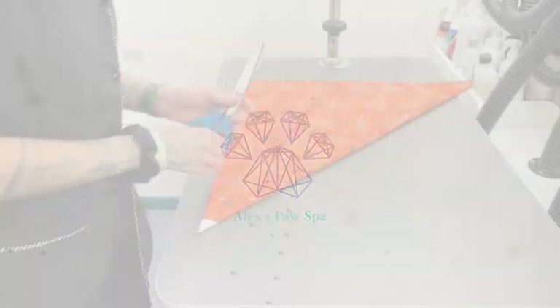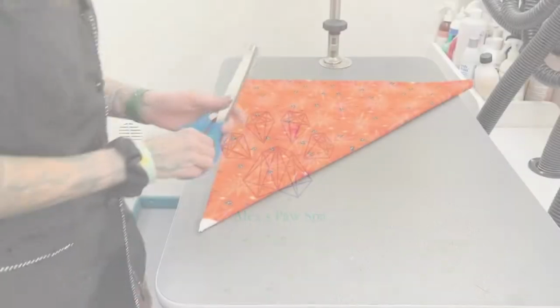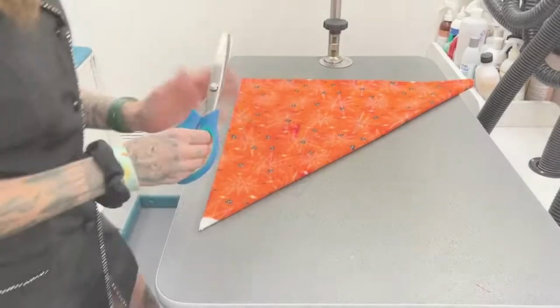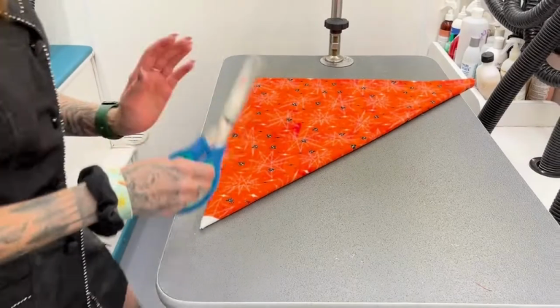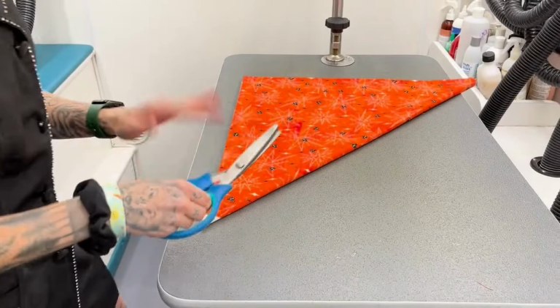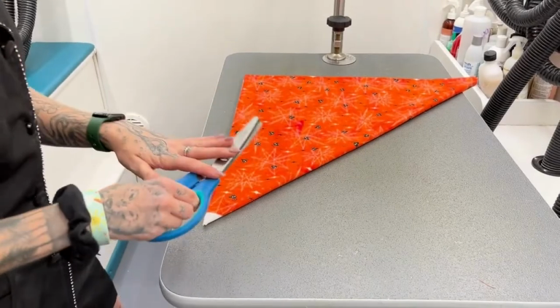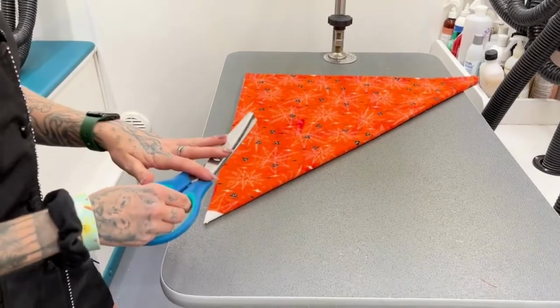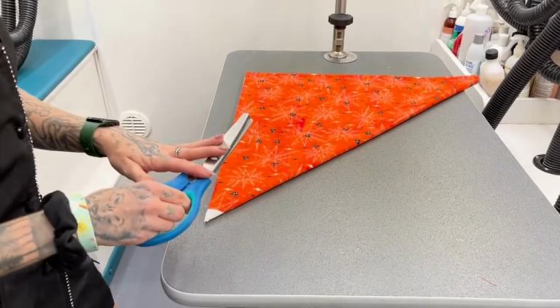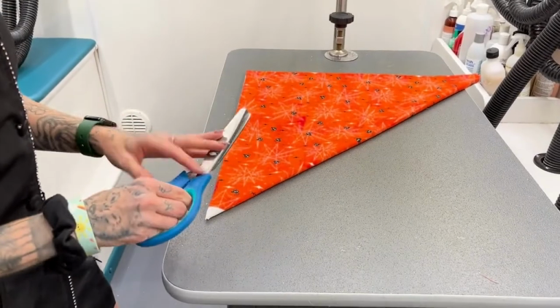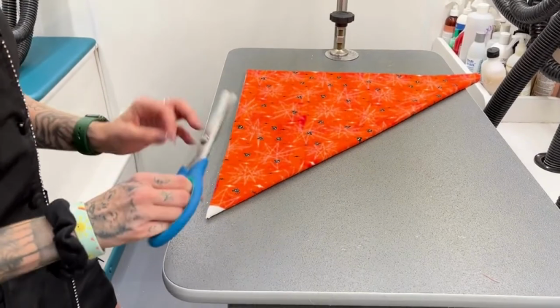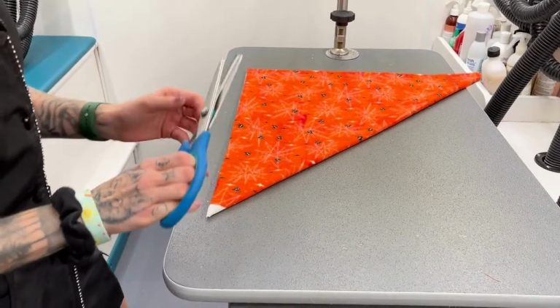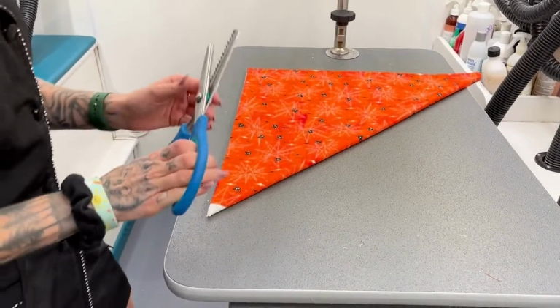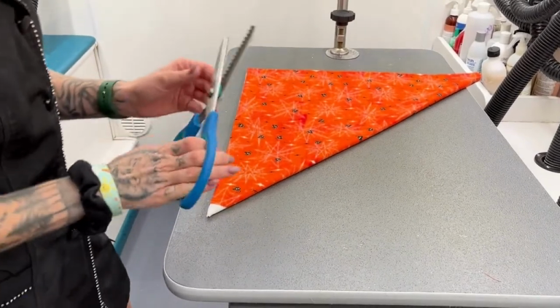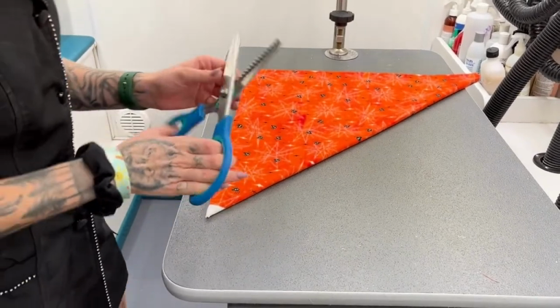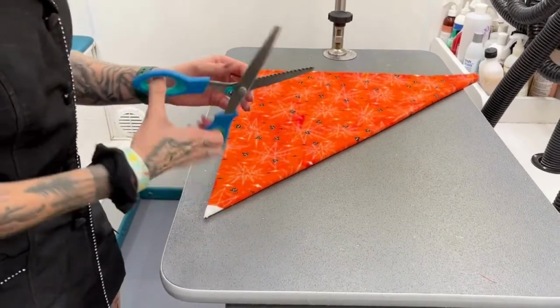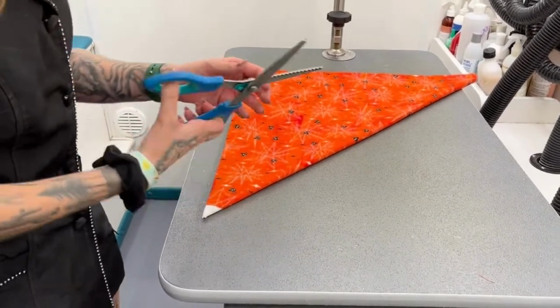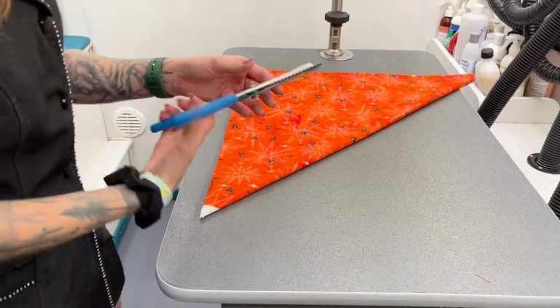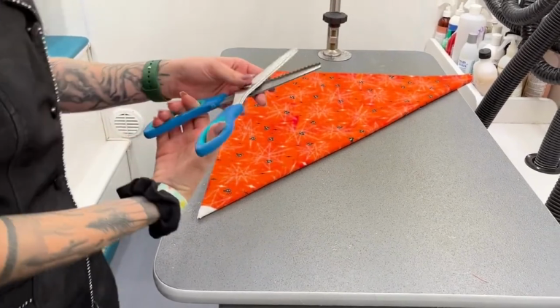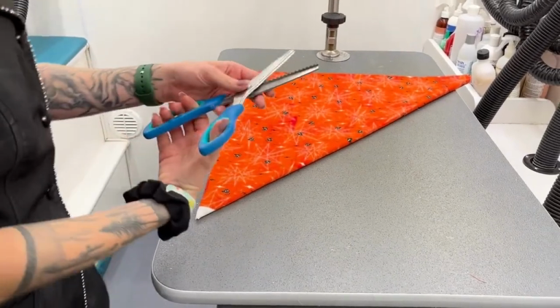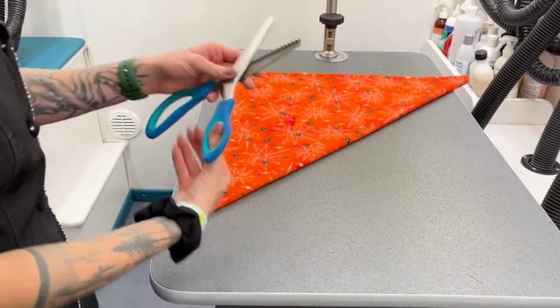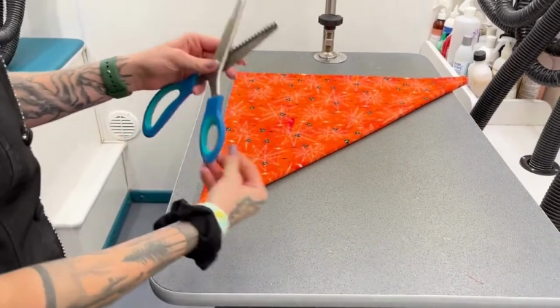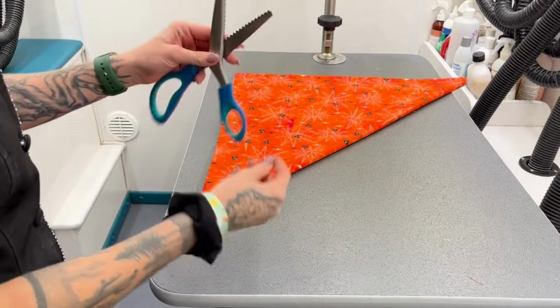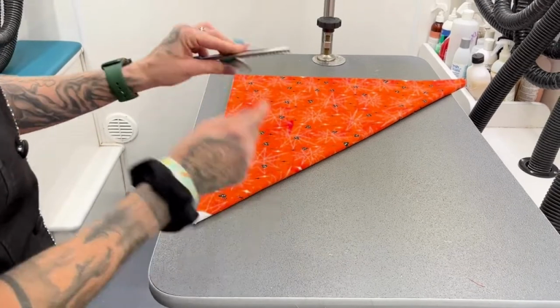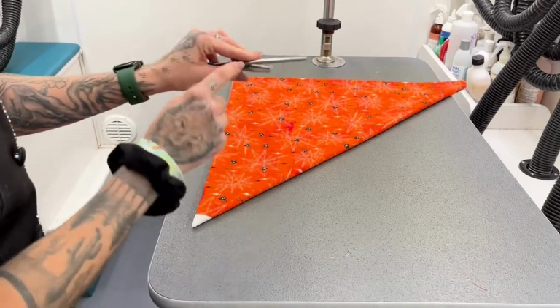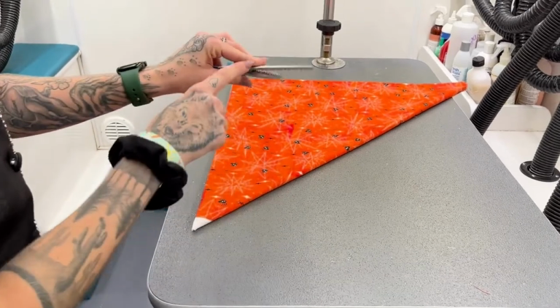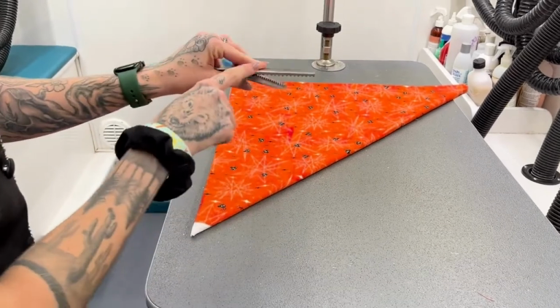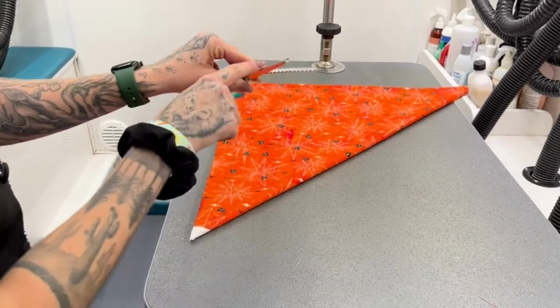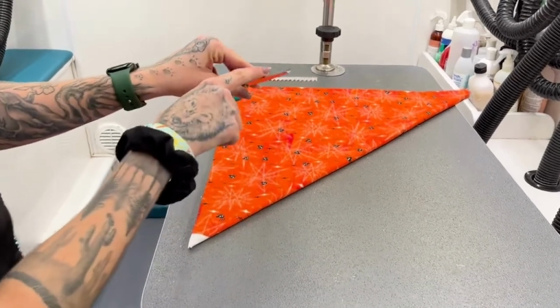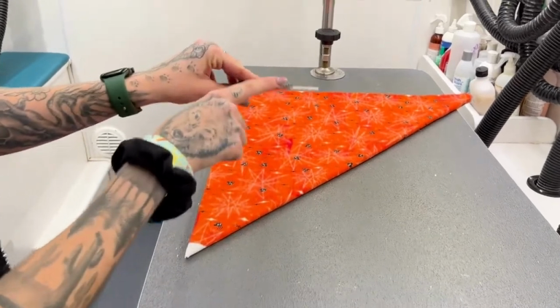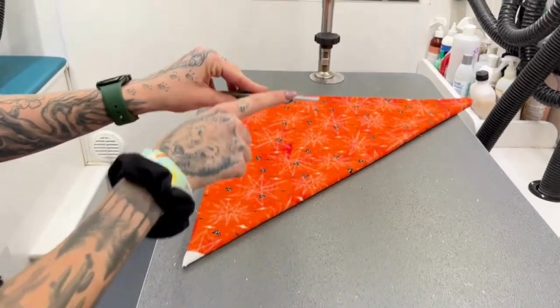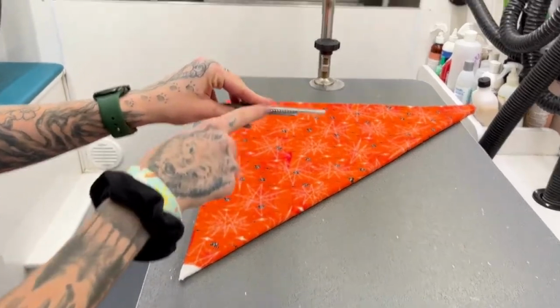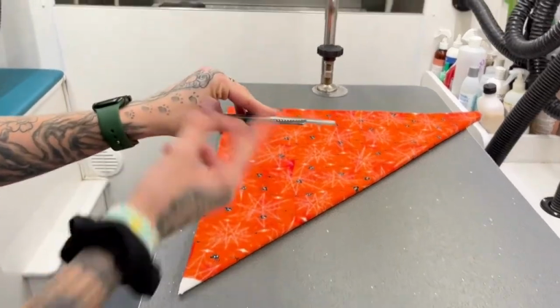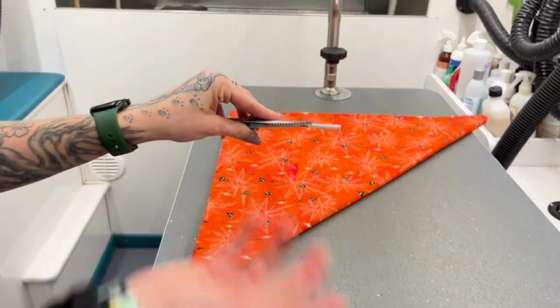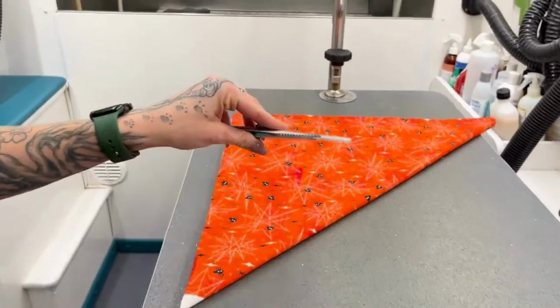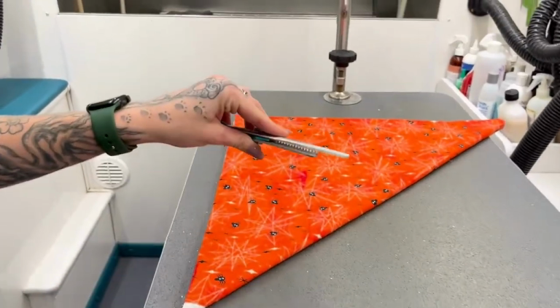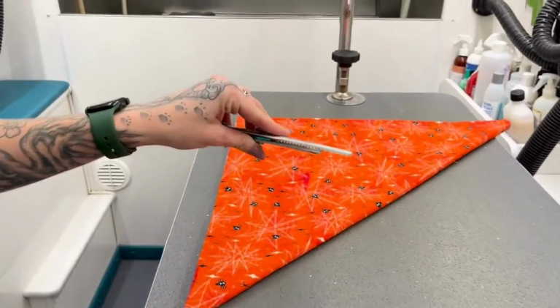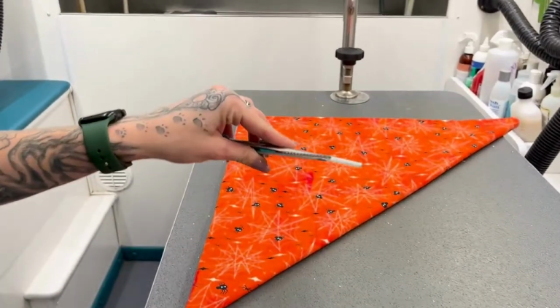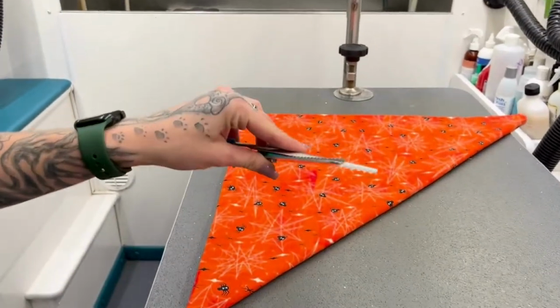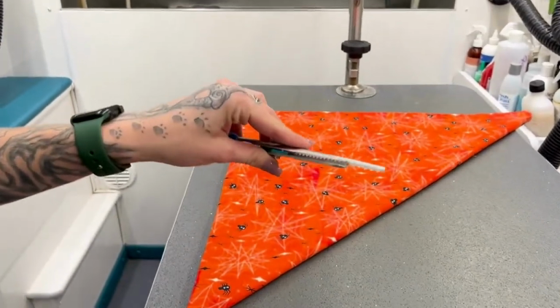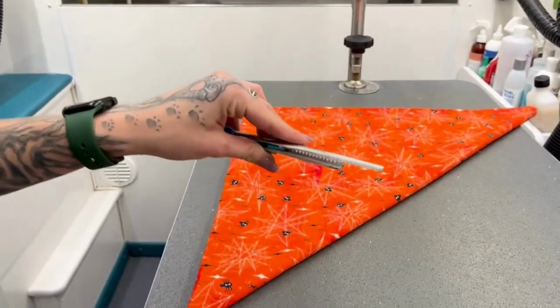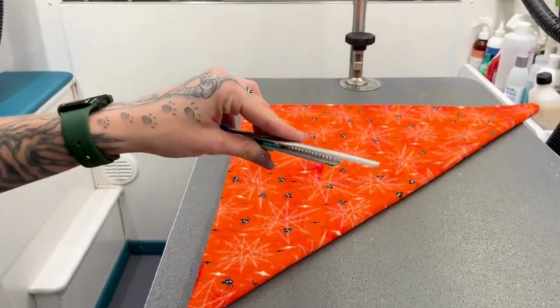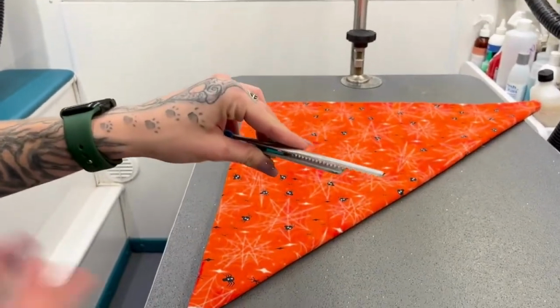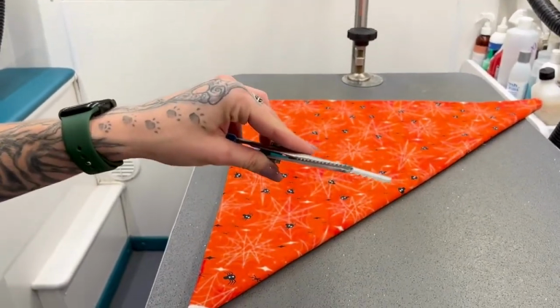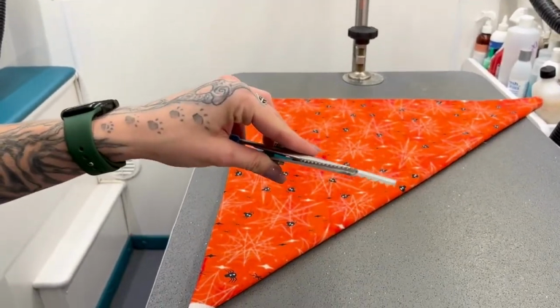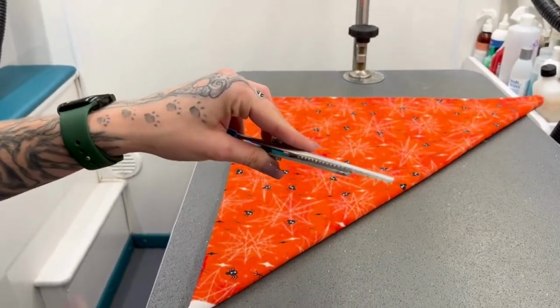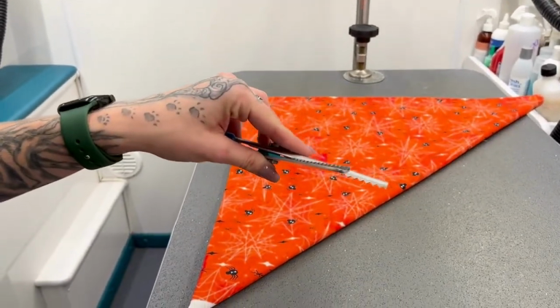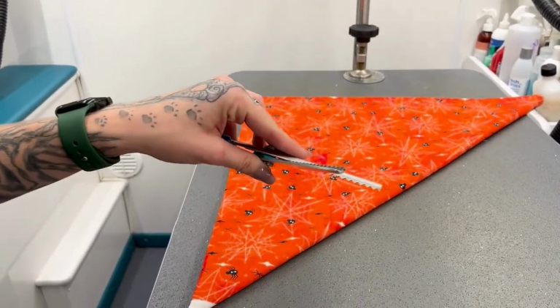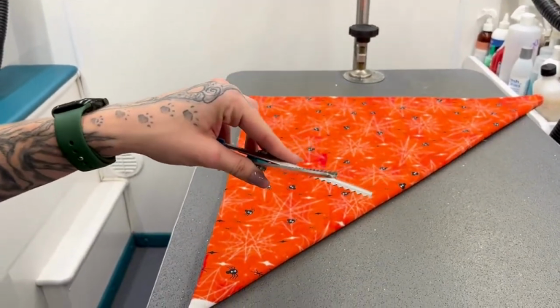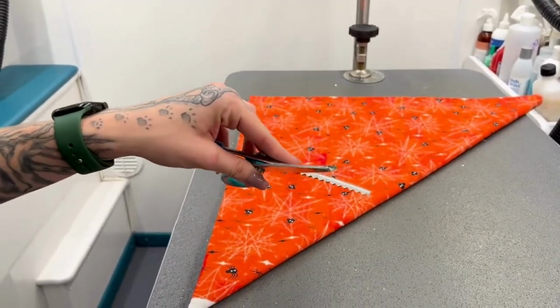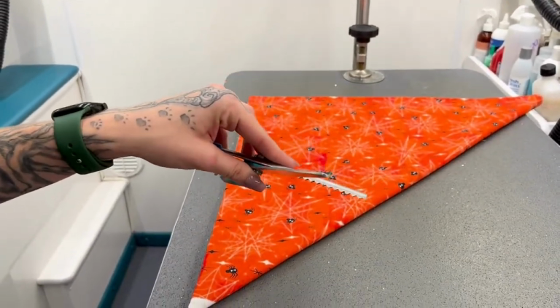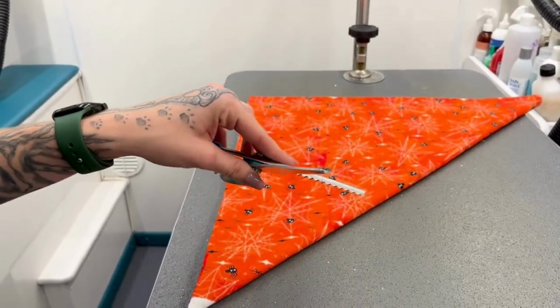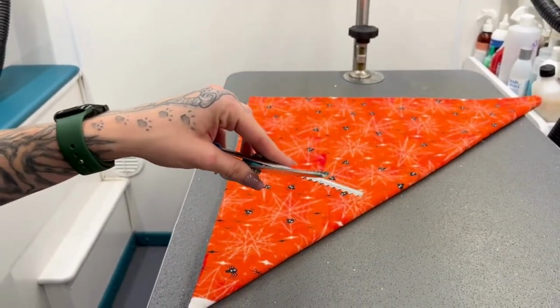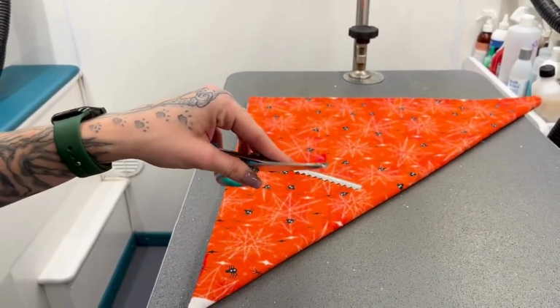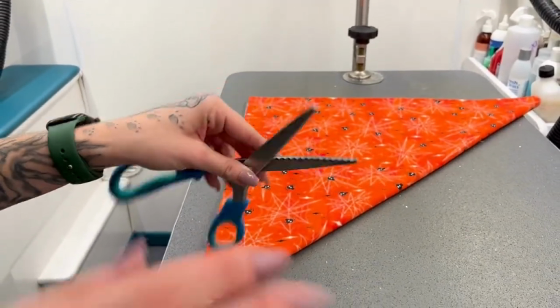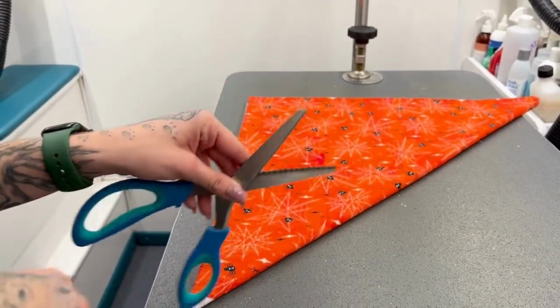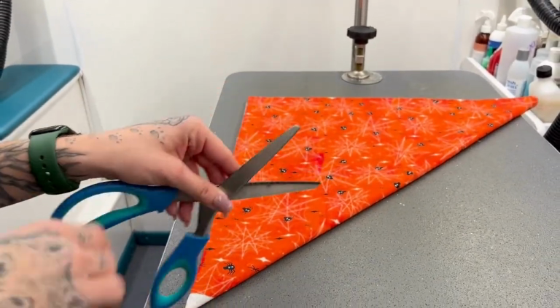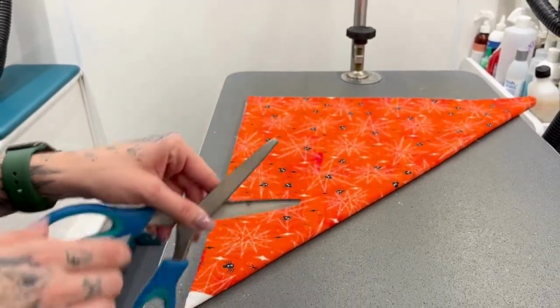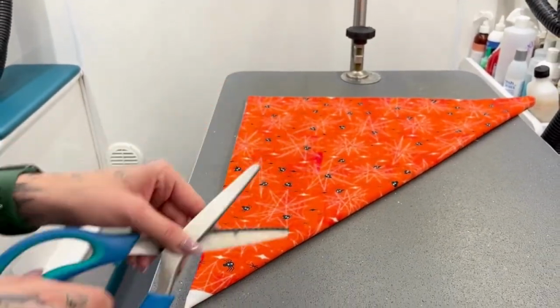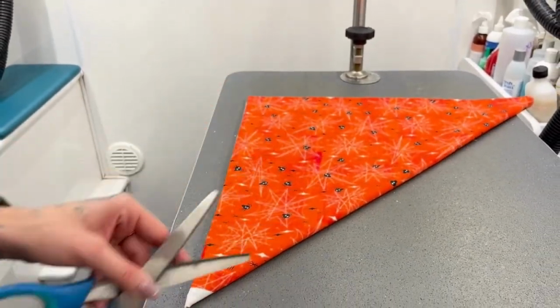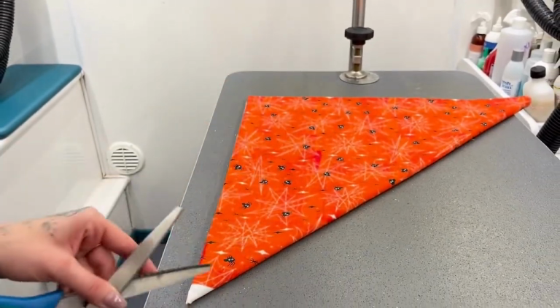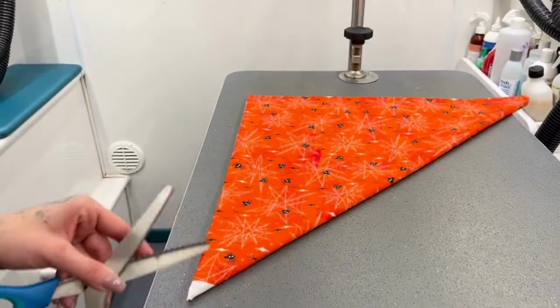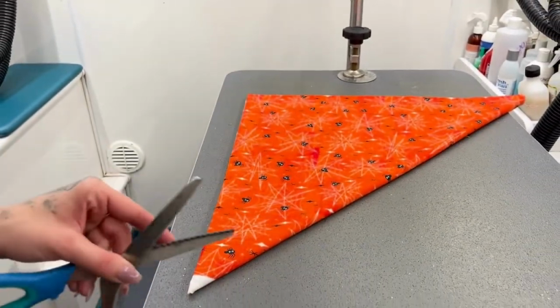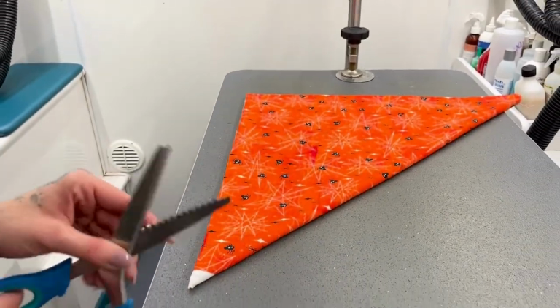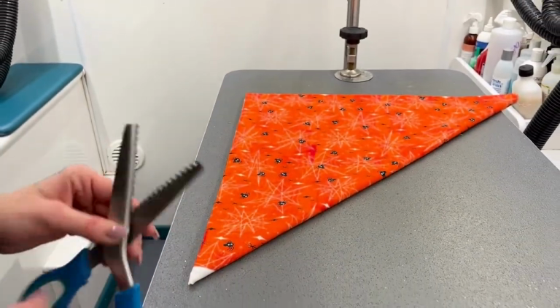So when I take my scissors, they have like a little zigzag pattern on them. I think it just gives it a little cute style on the bandana rather than it just being a straight line.